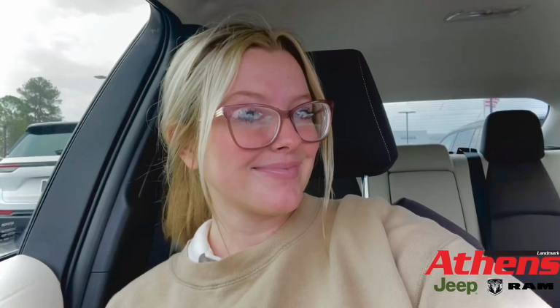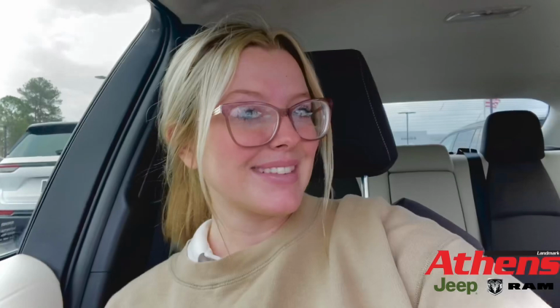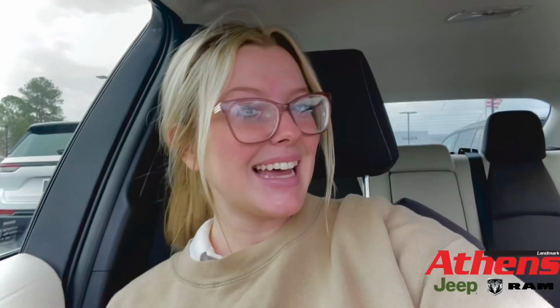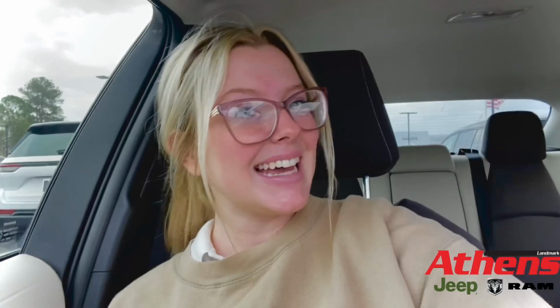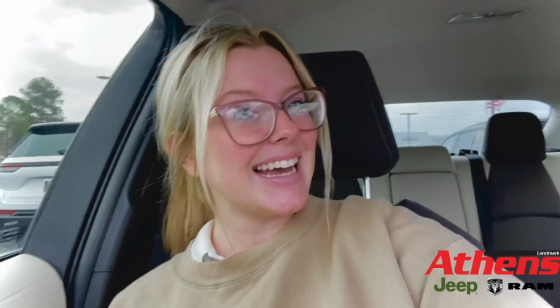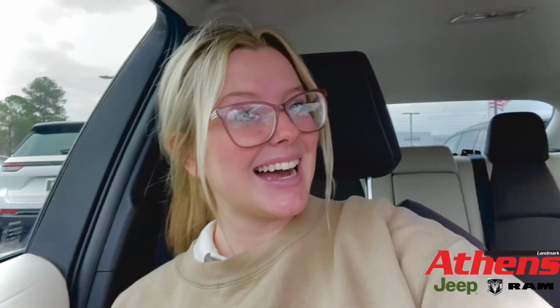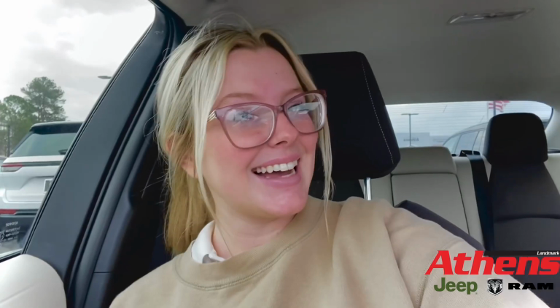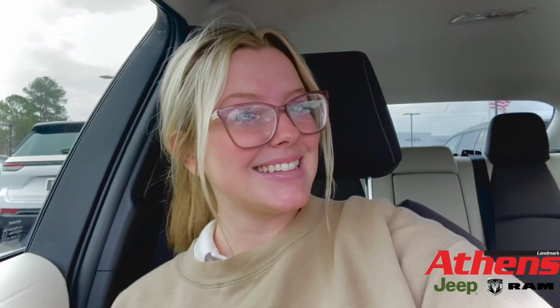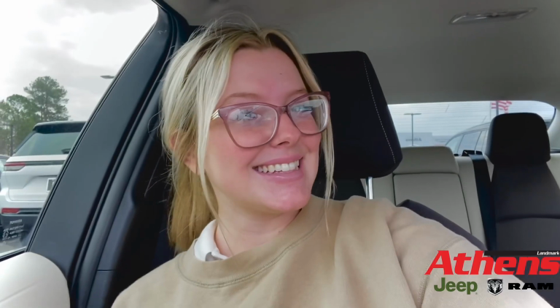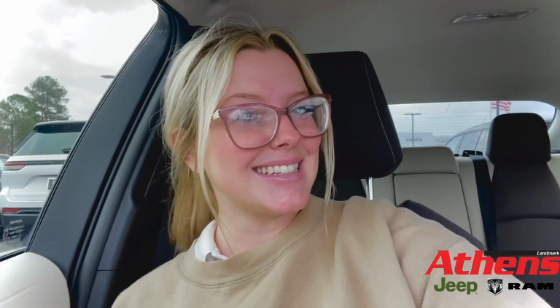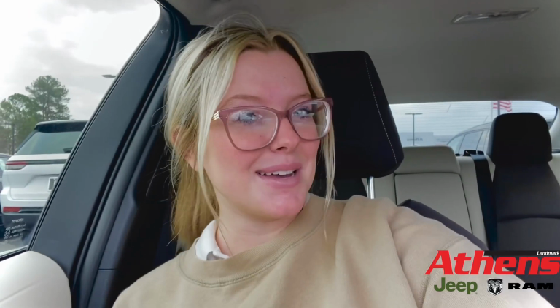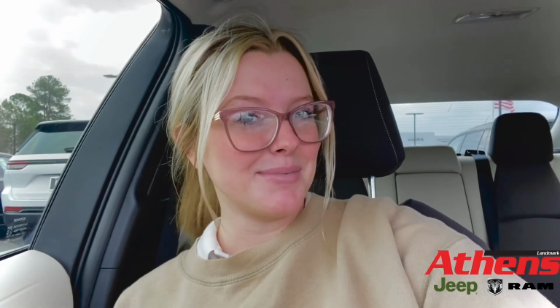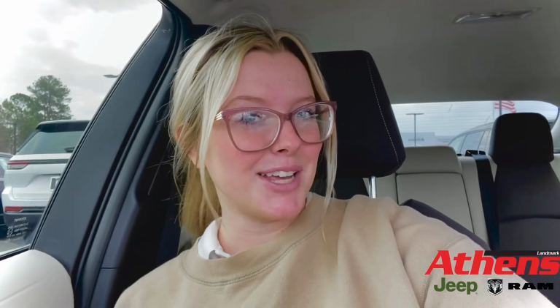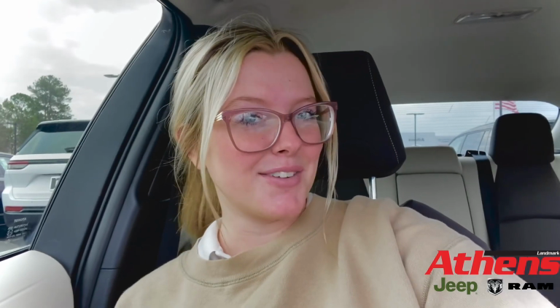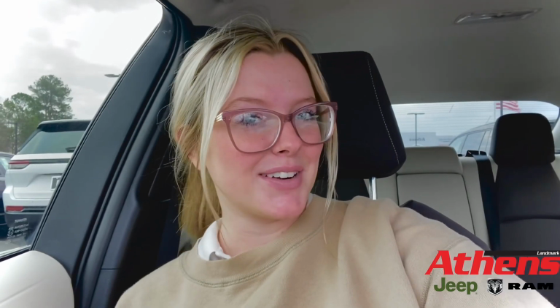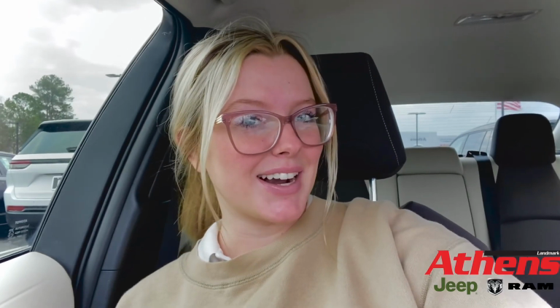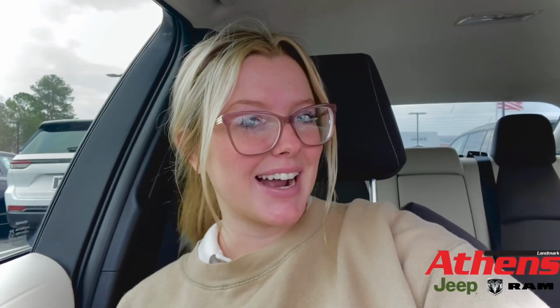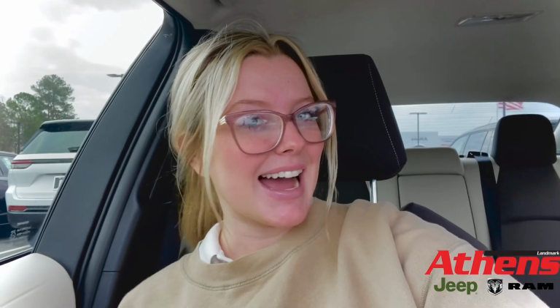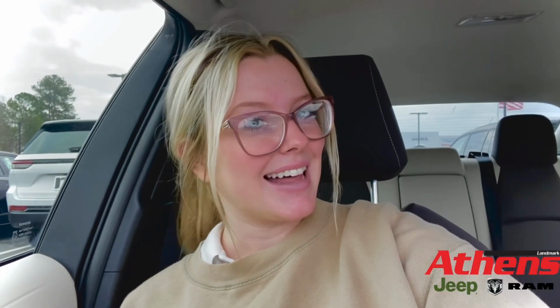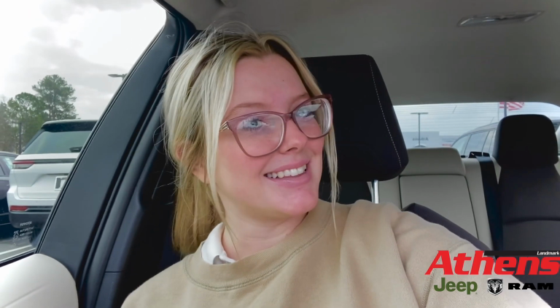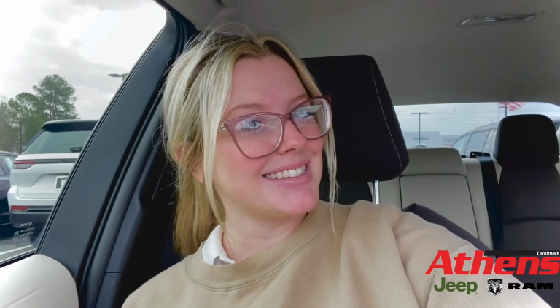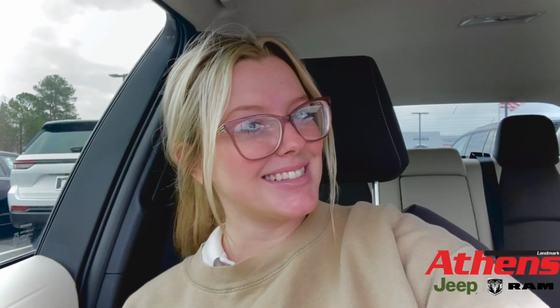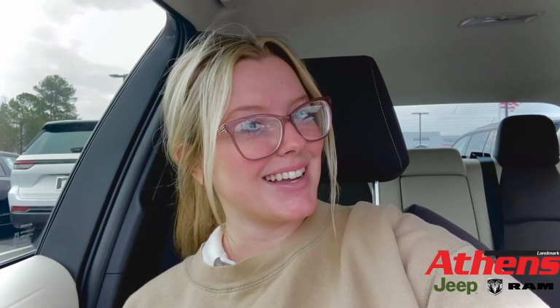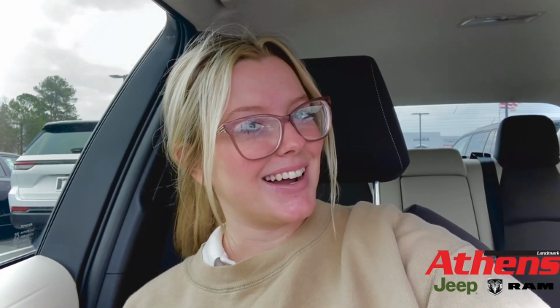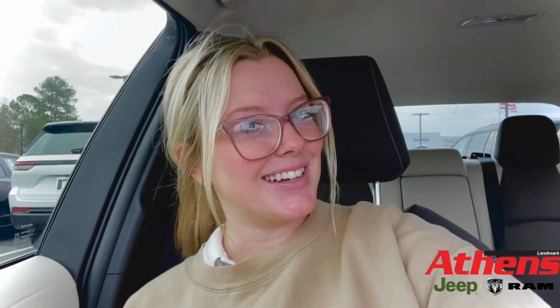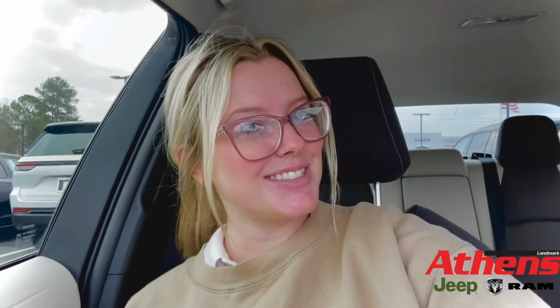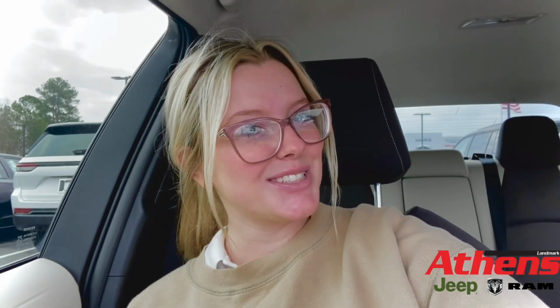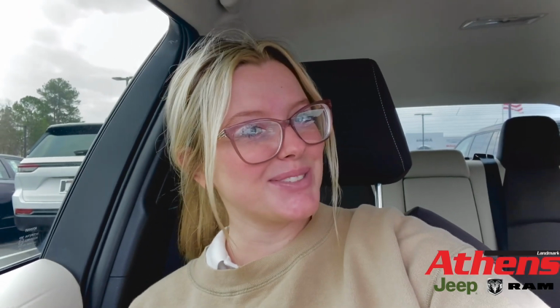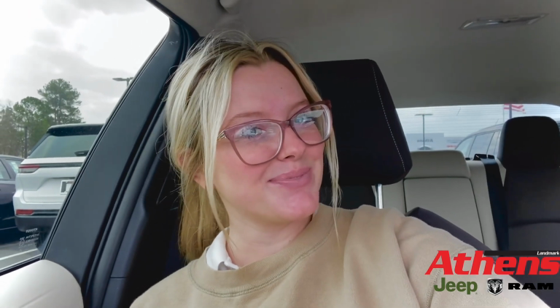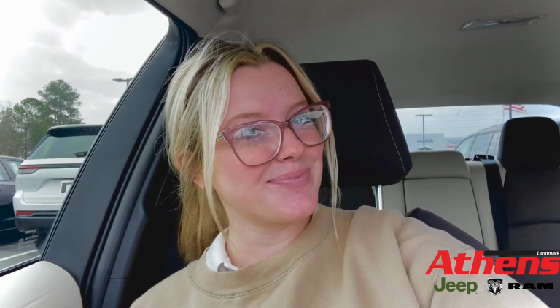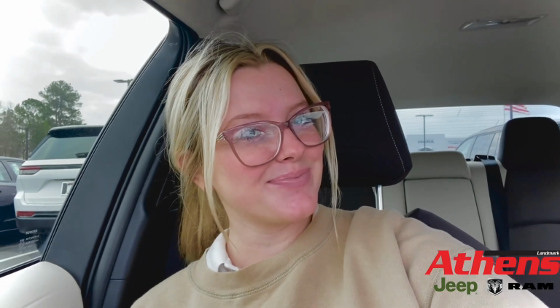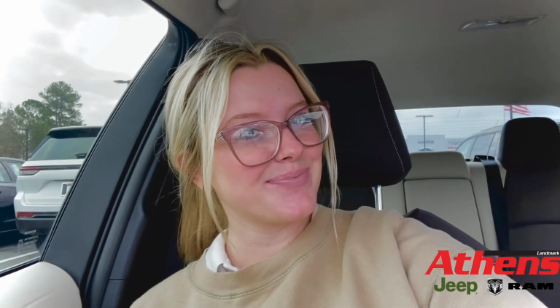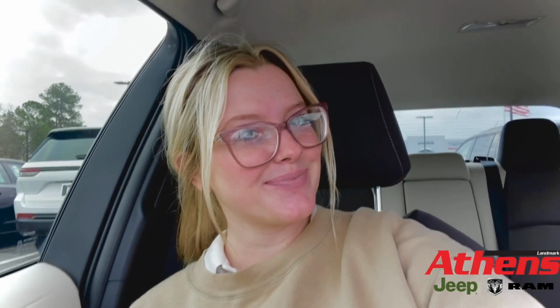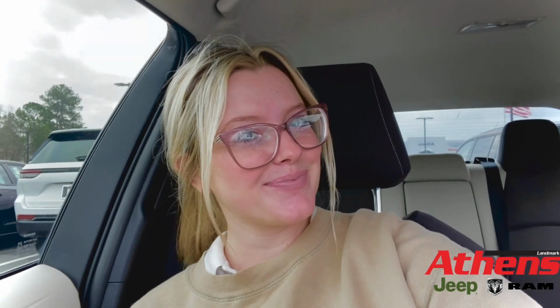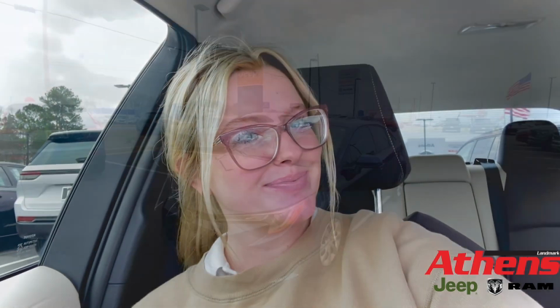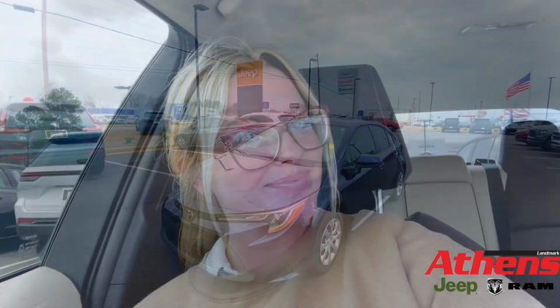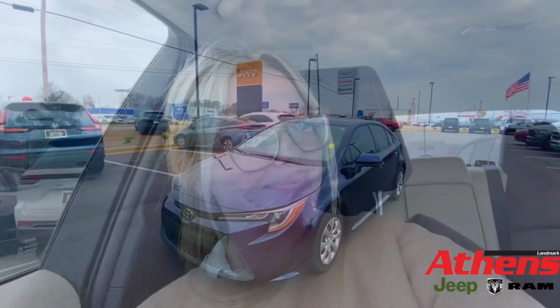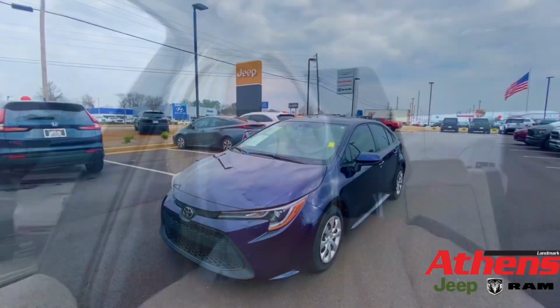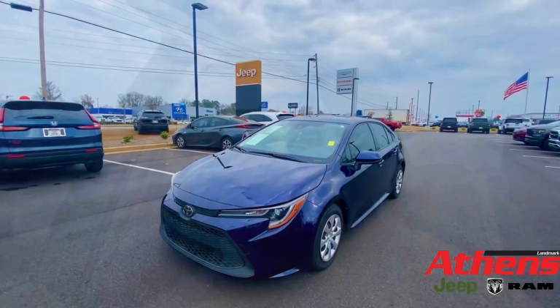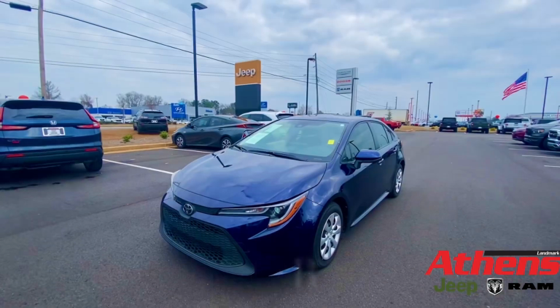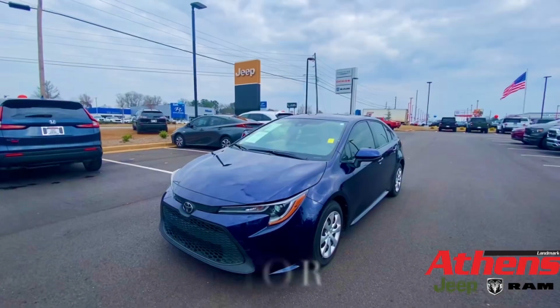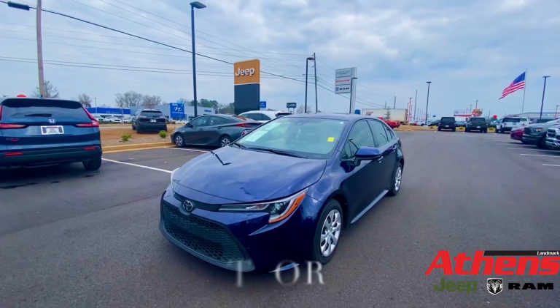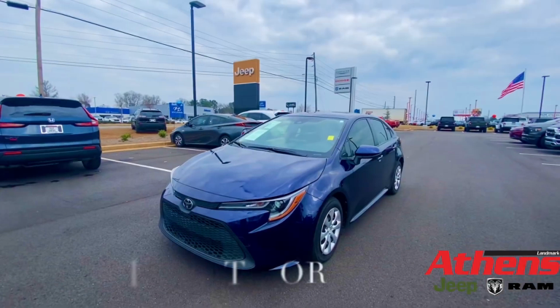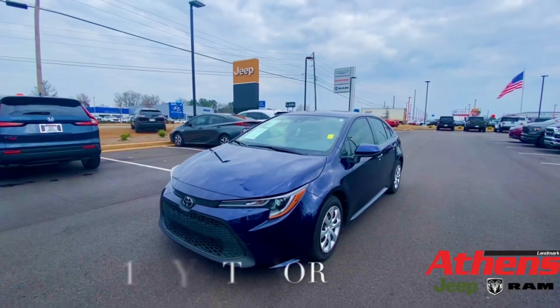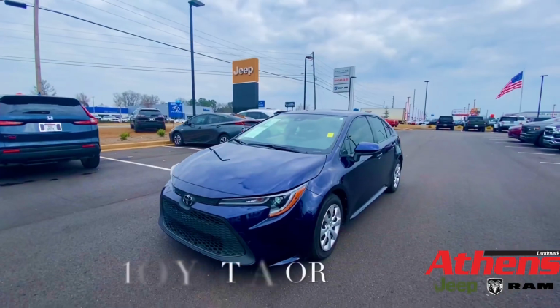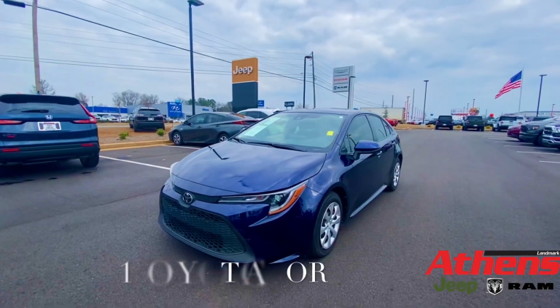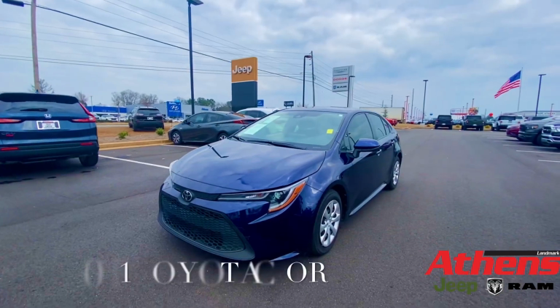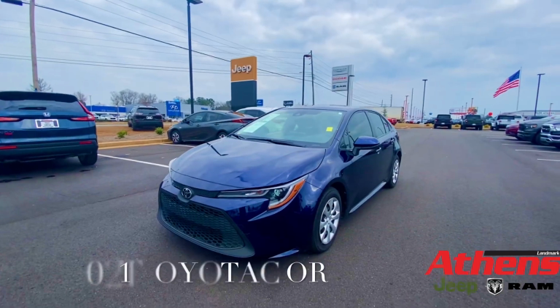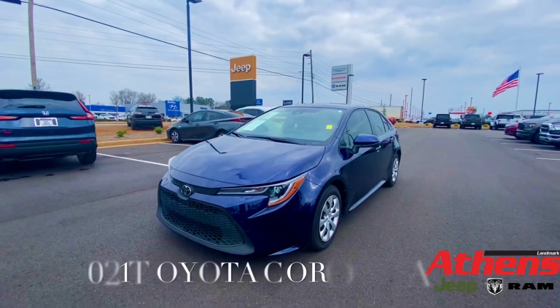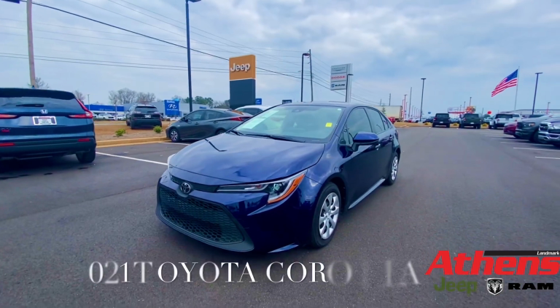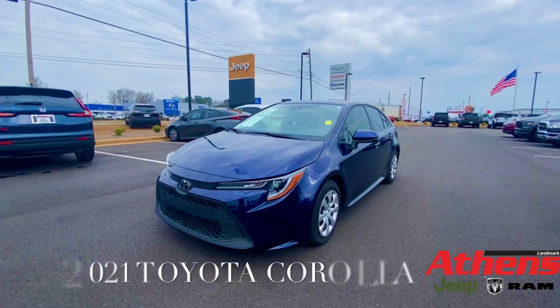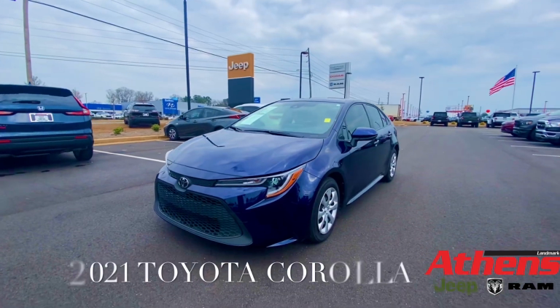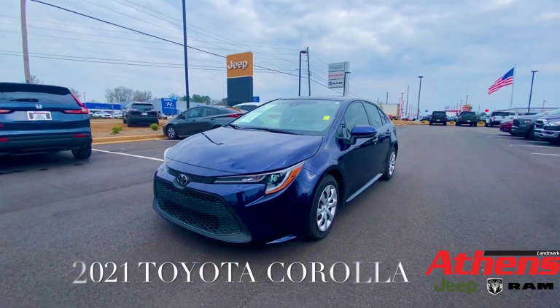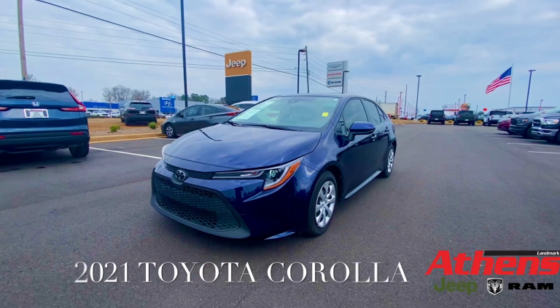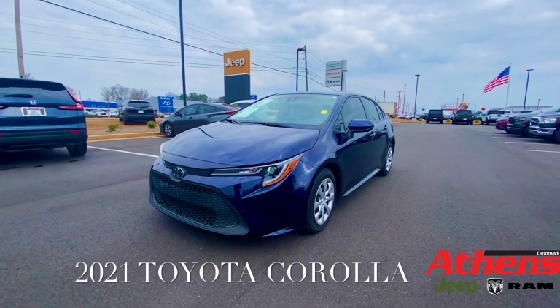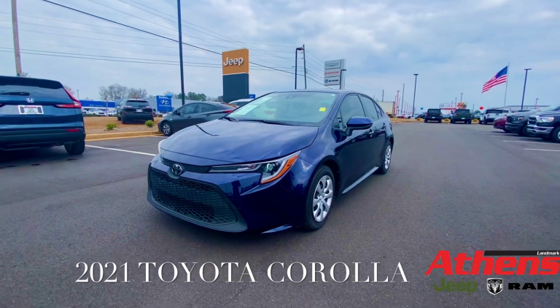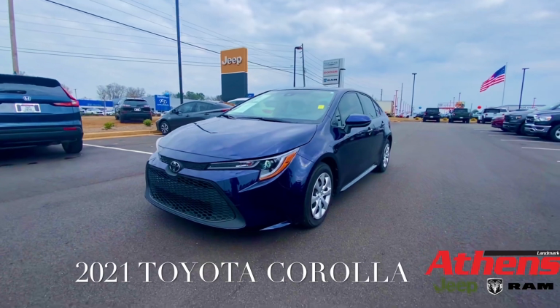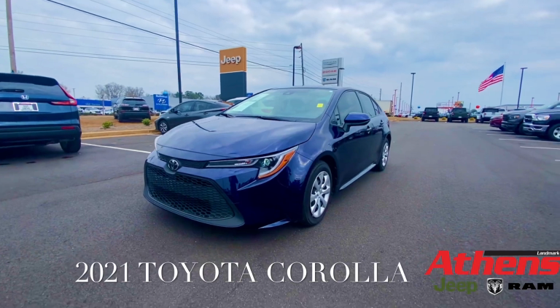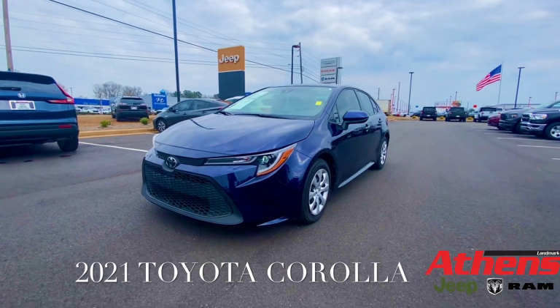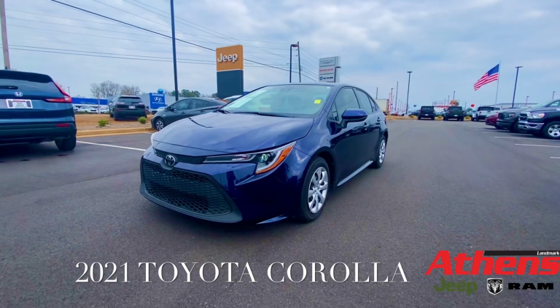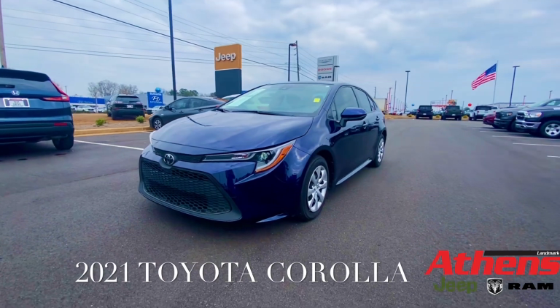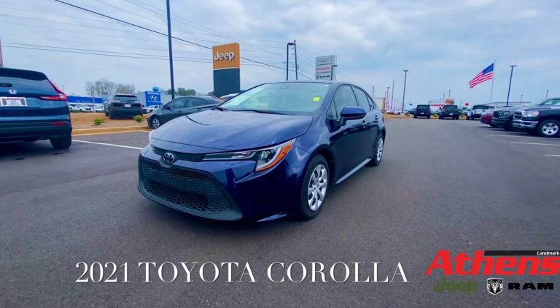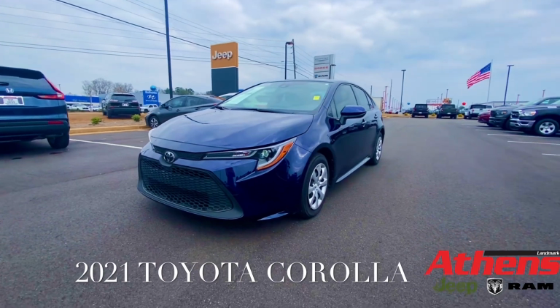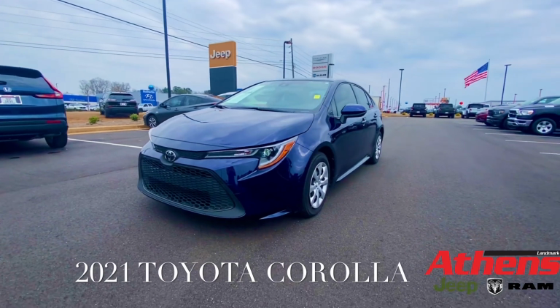Hey guys, it's Emily over here at Athens Dodge, and today we're going to be talking about this 2021 Toyota Corolla.